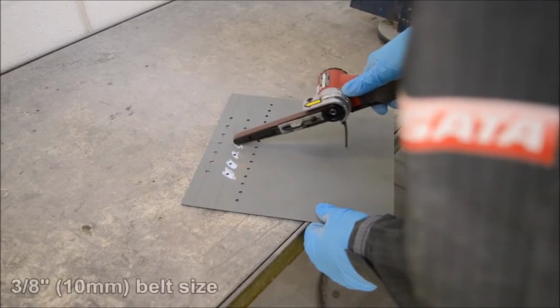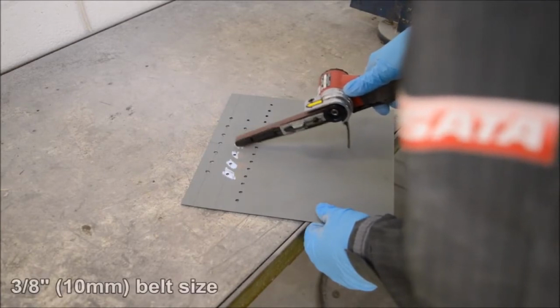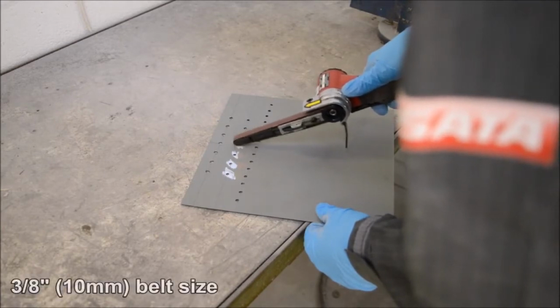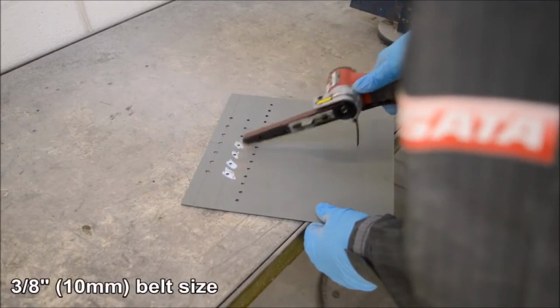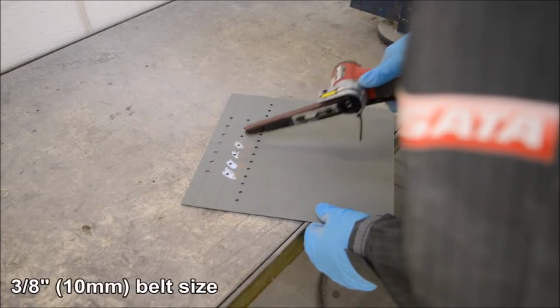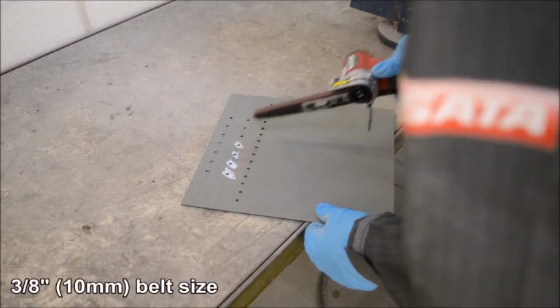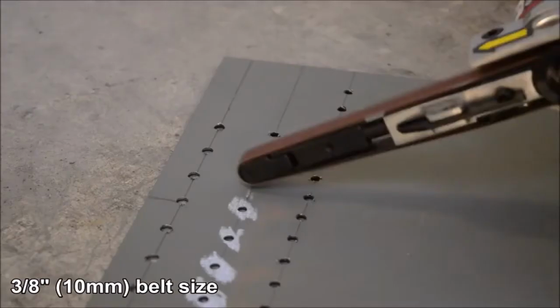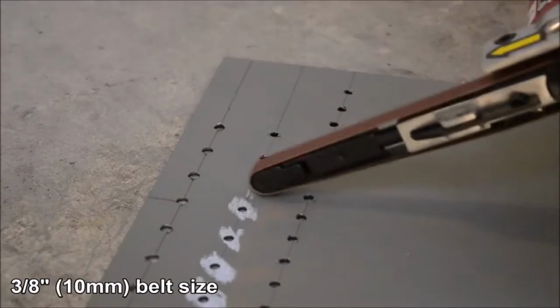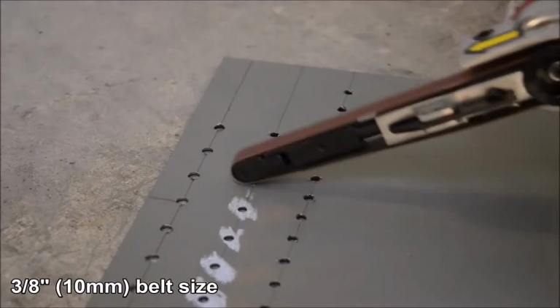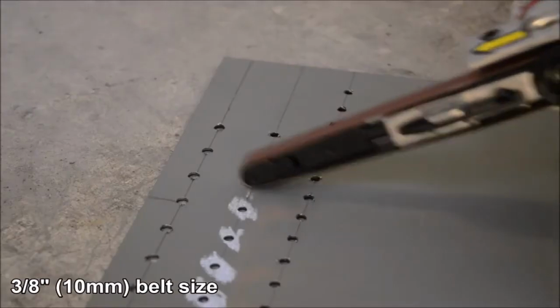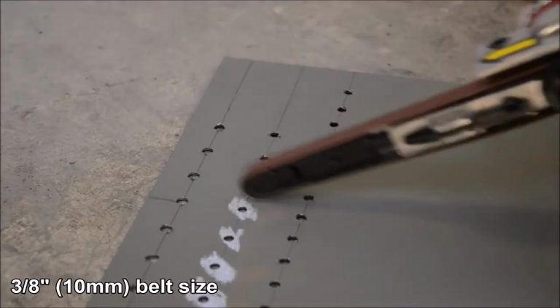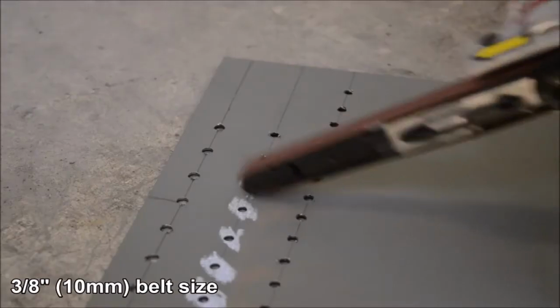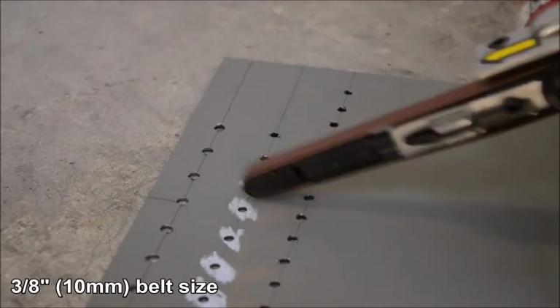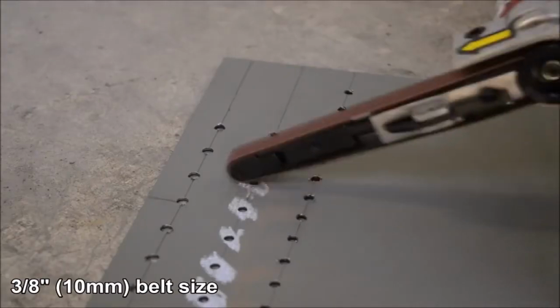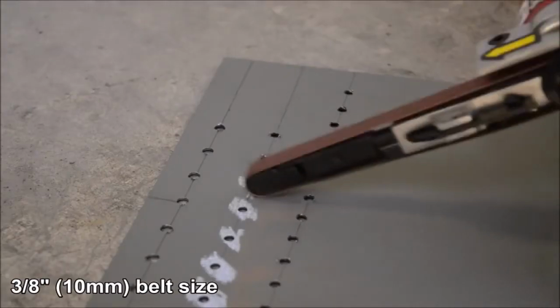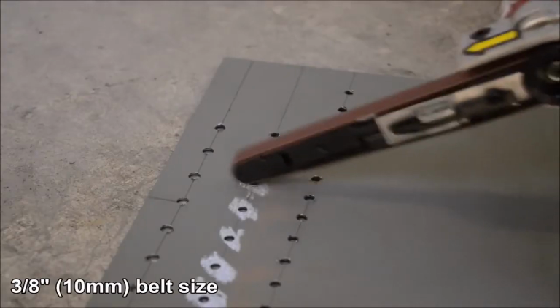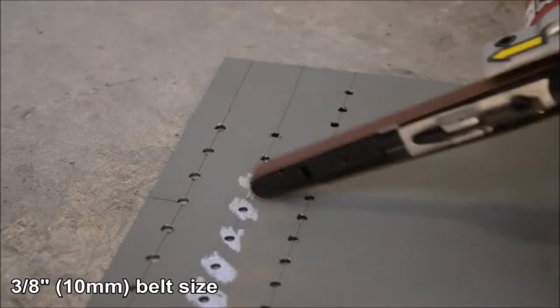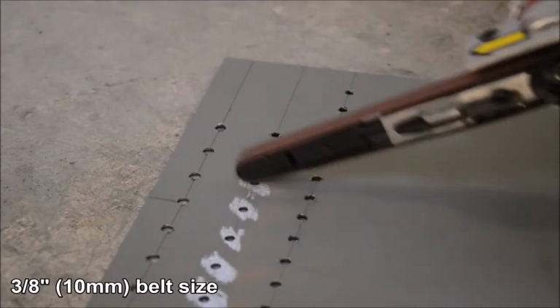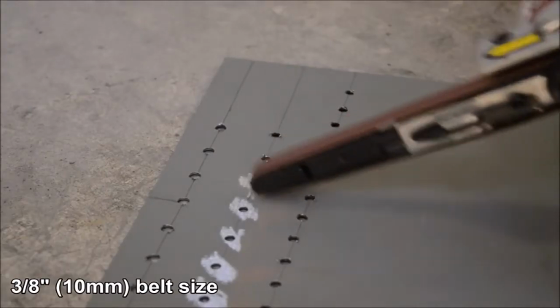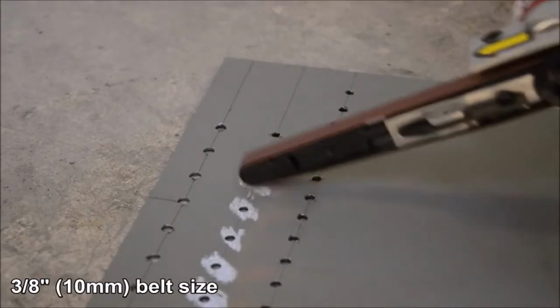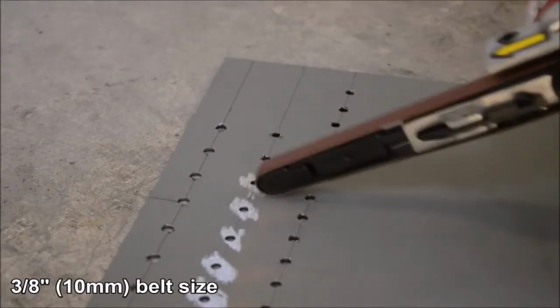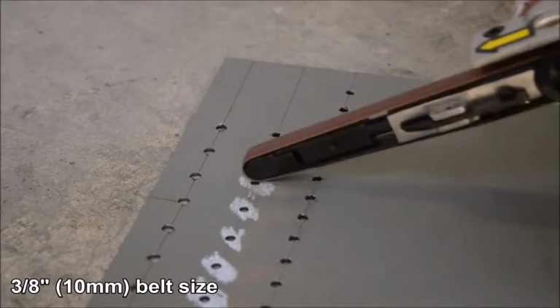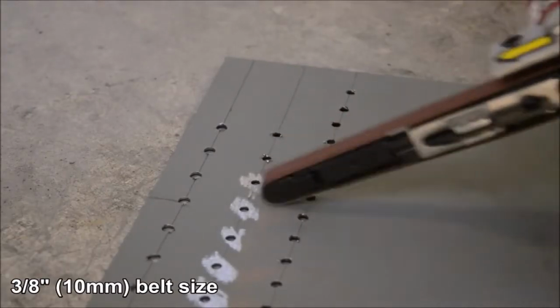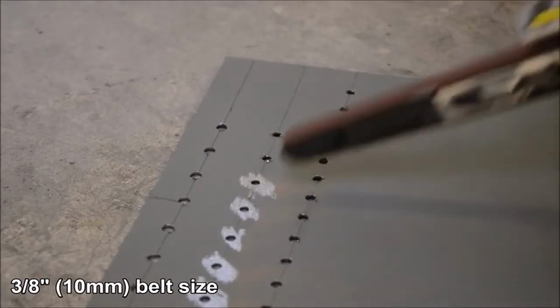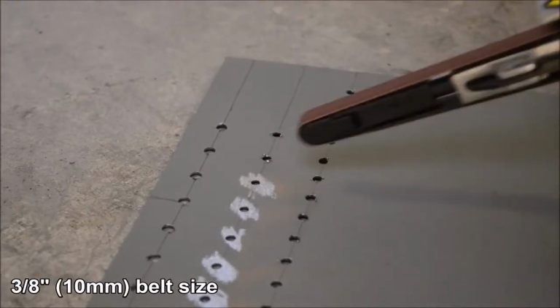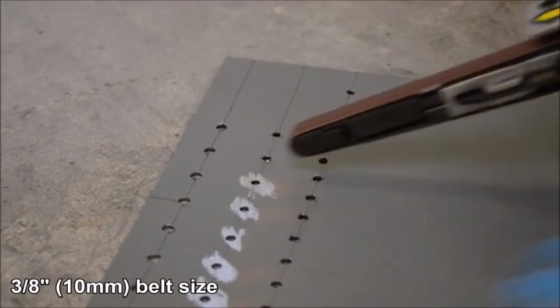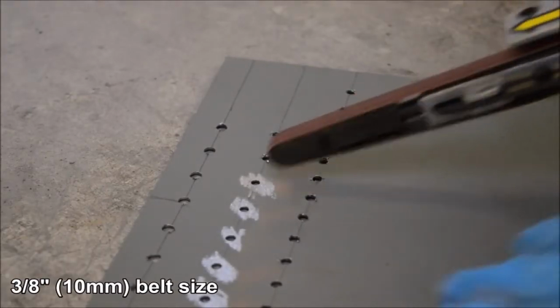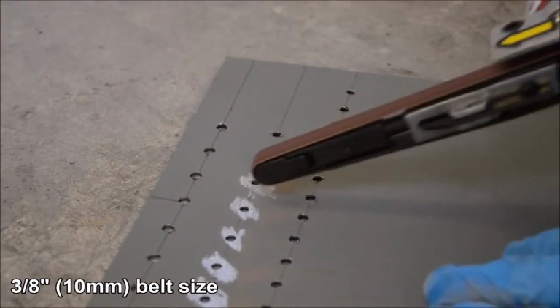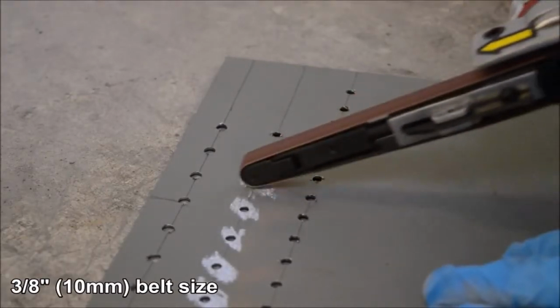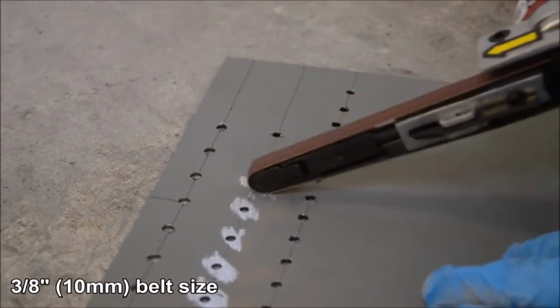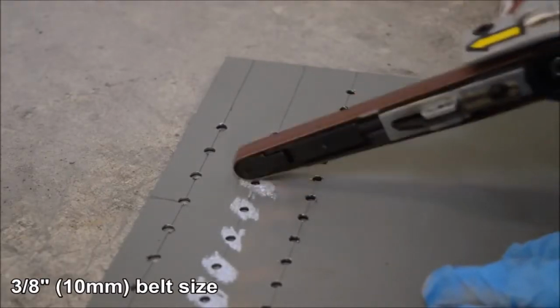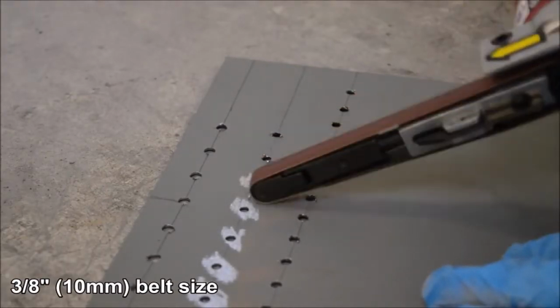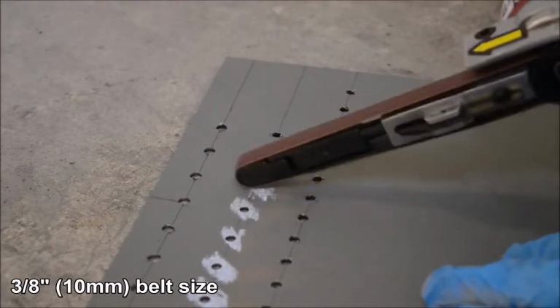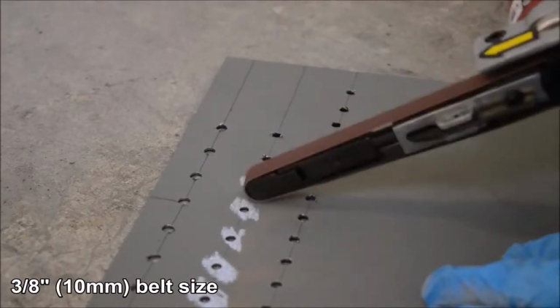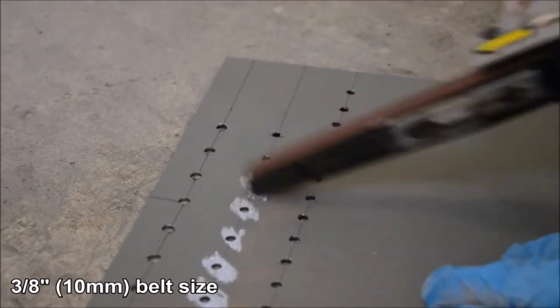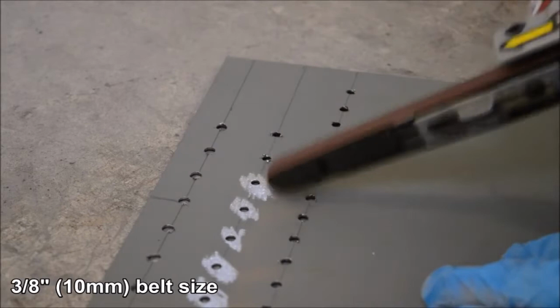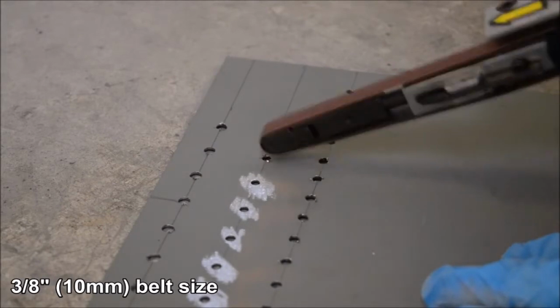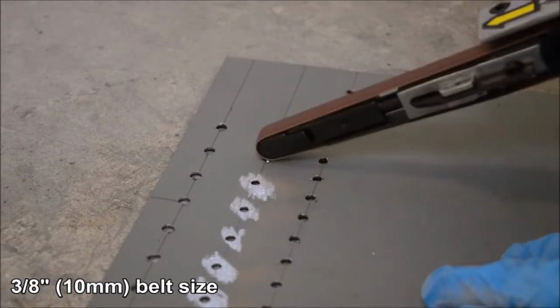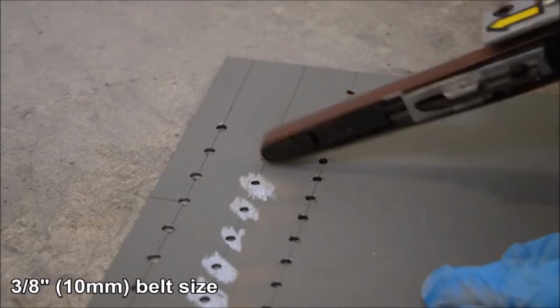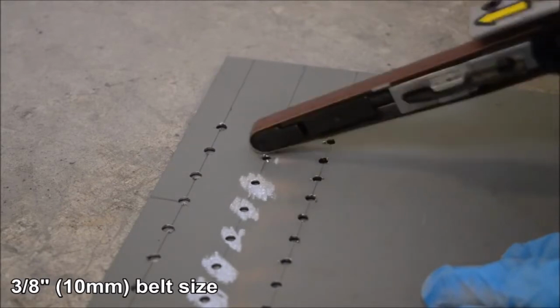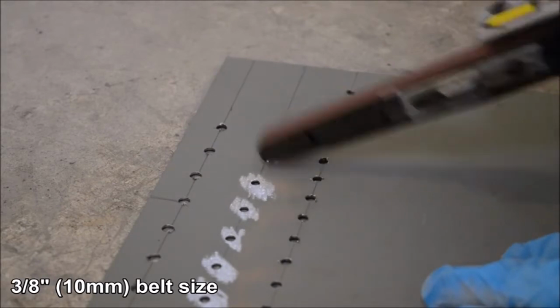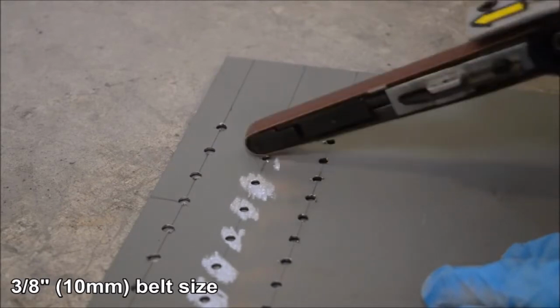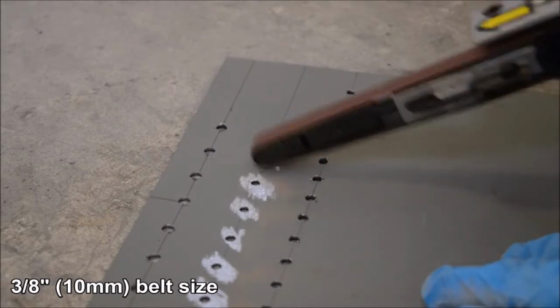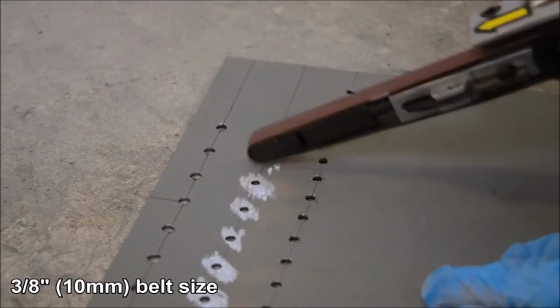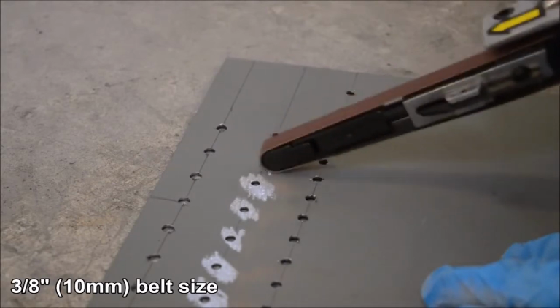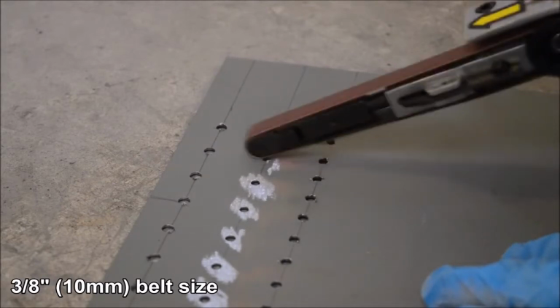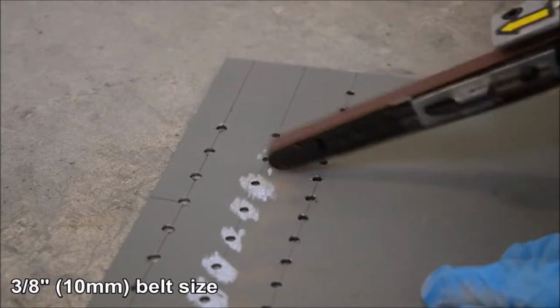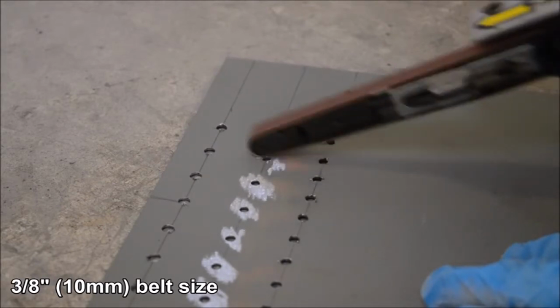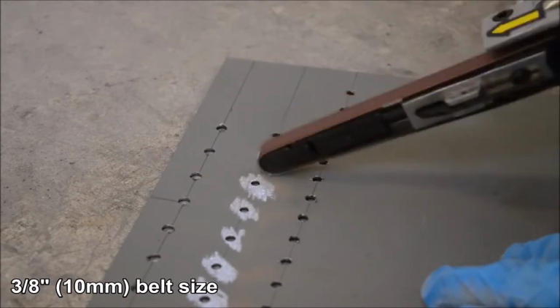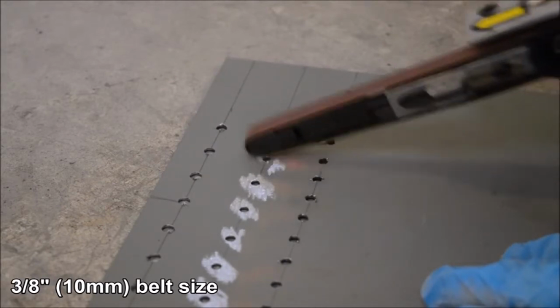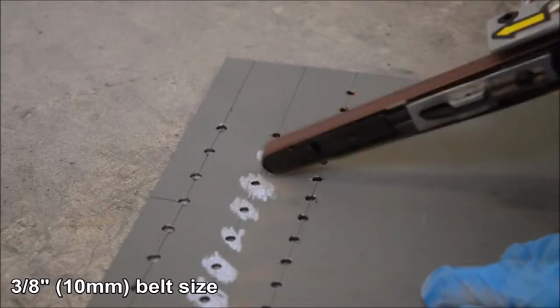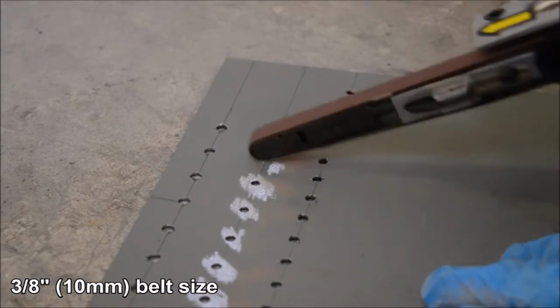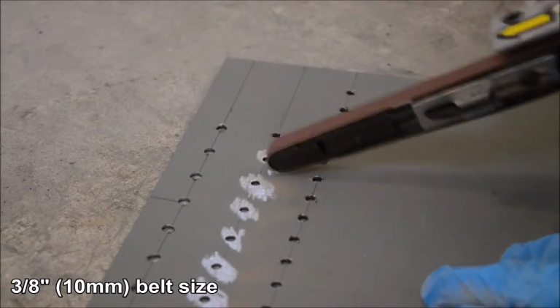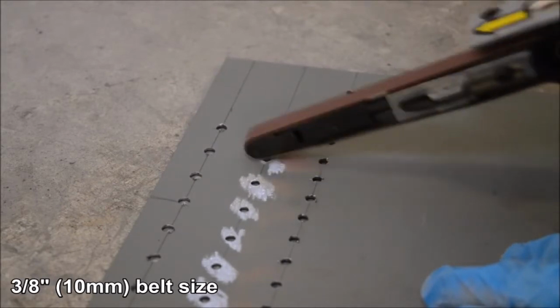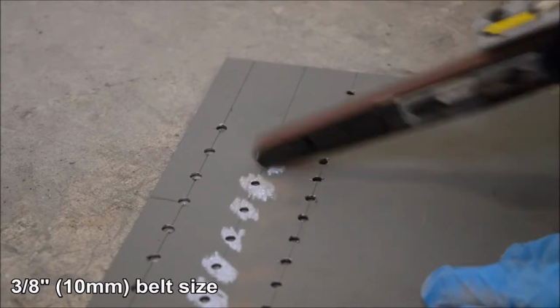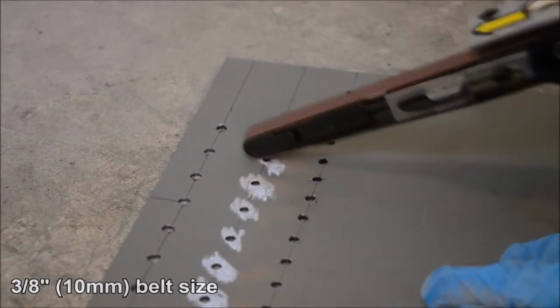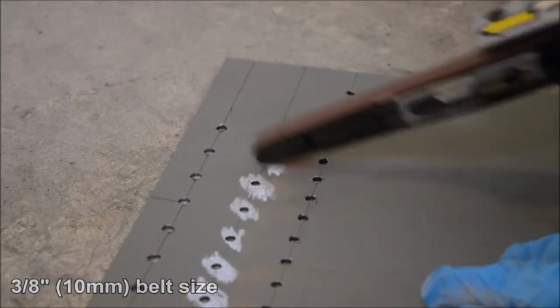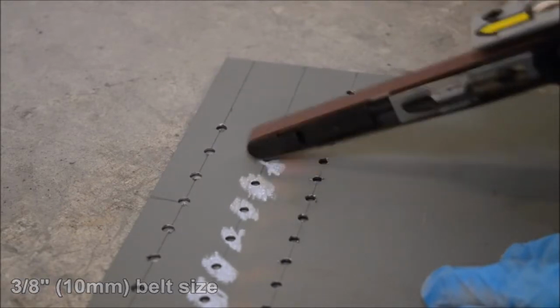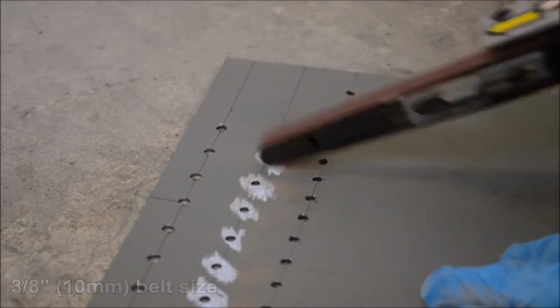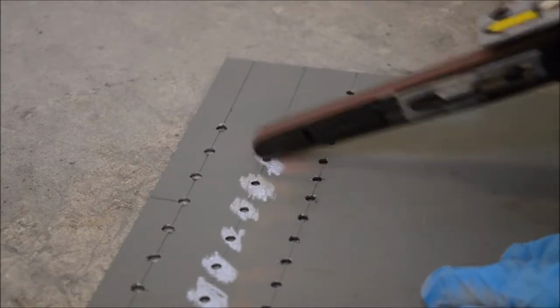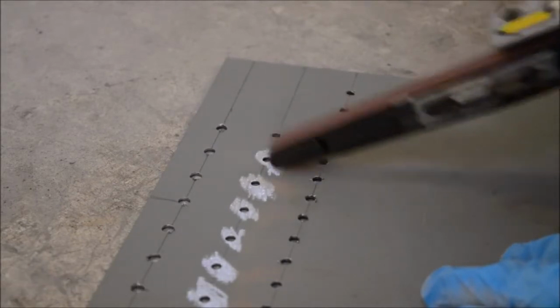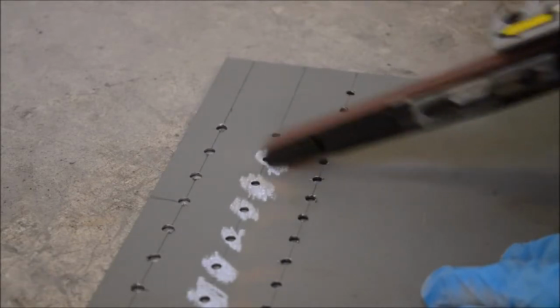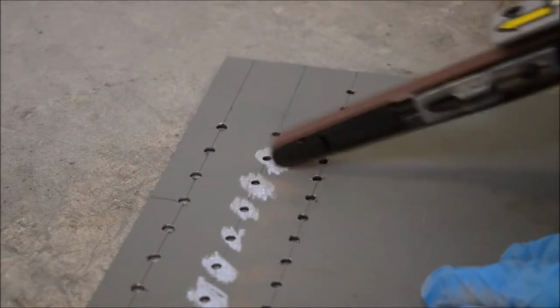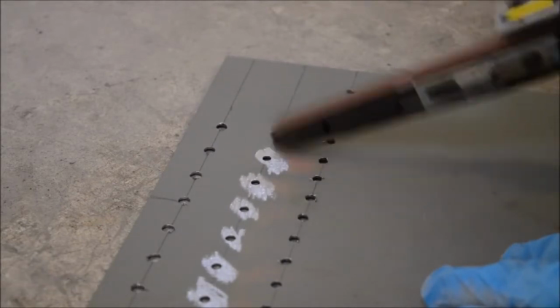The 3/8 inch or 10mm belt size is perfect for small areas such as spot welds and small panel preparation.